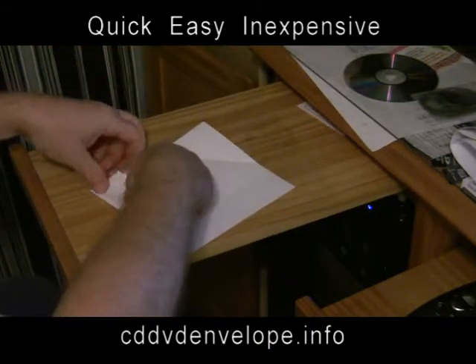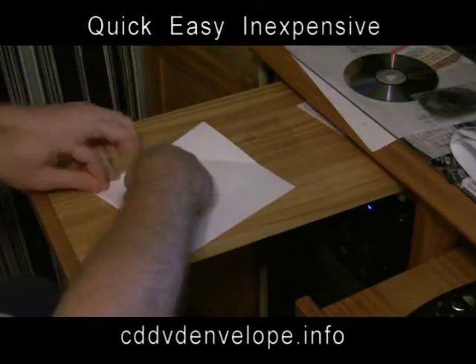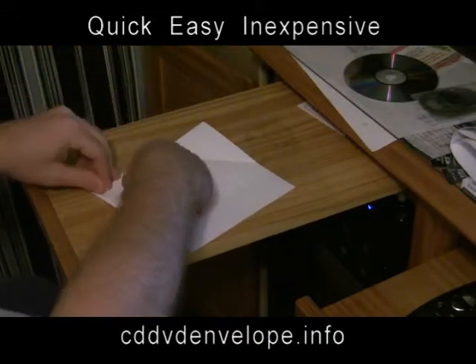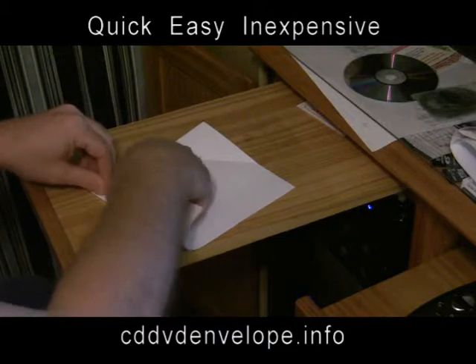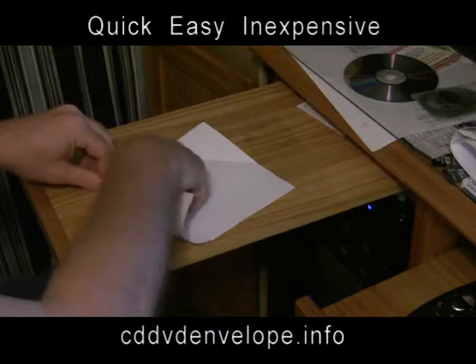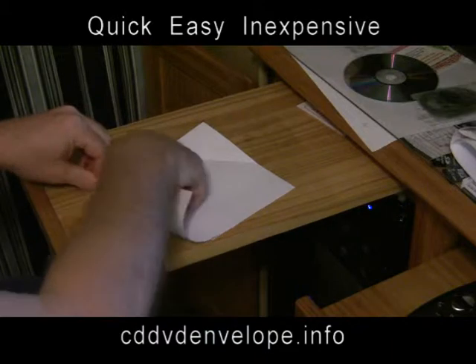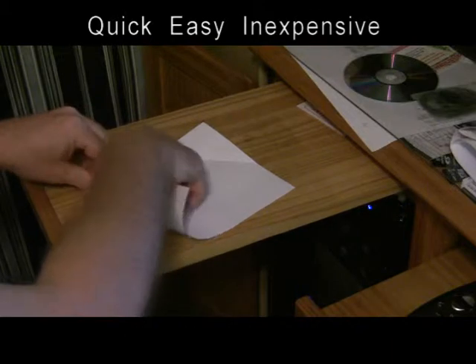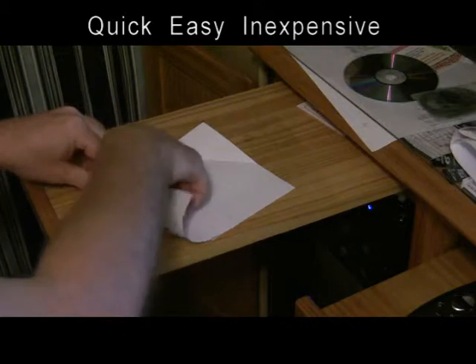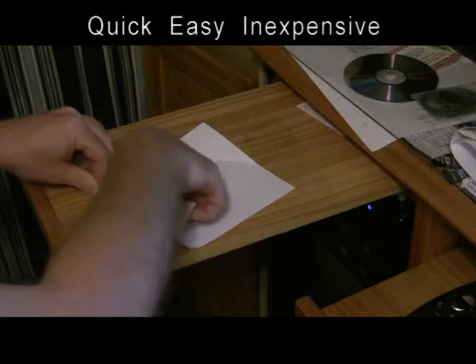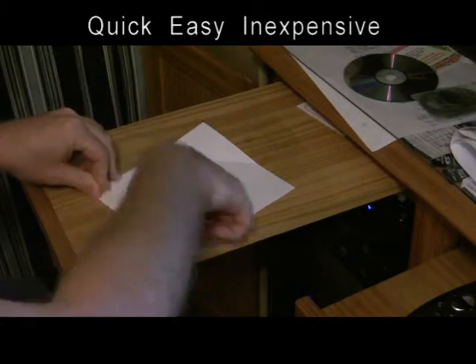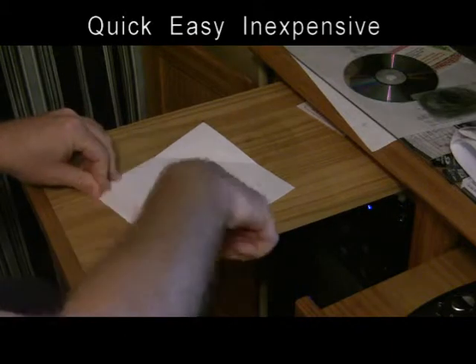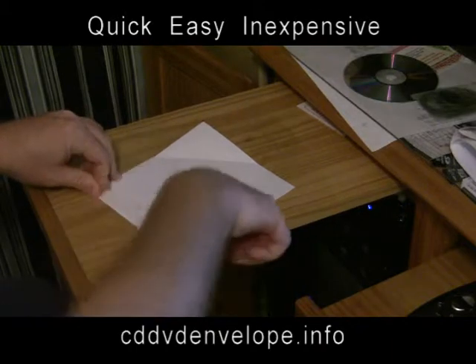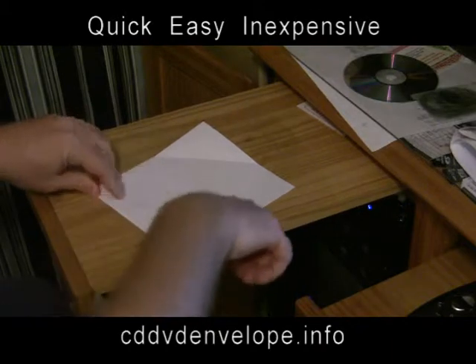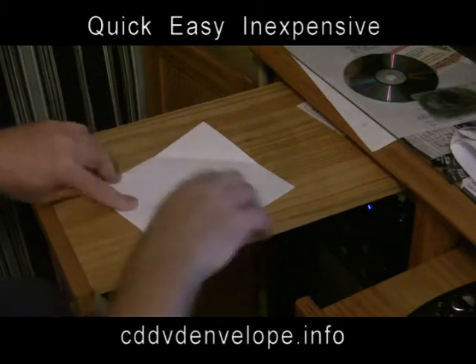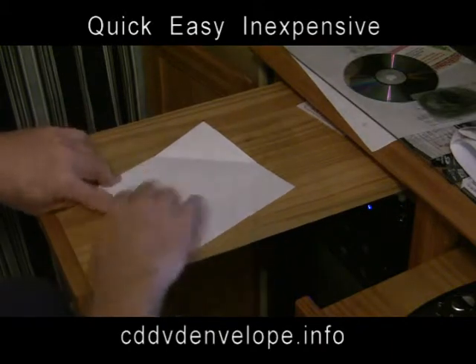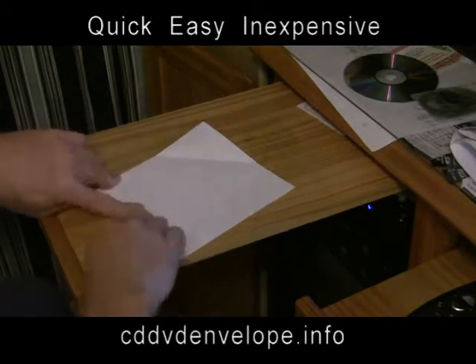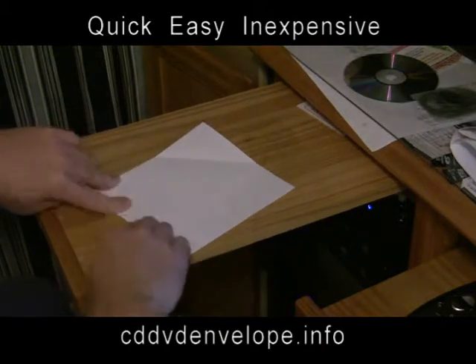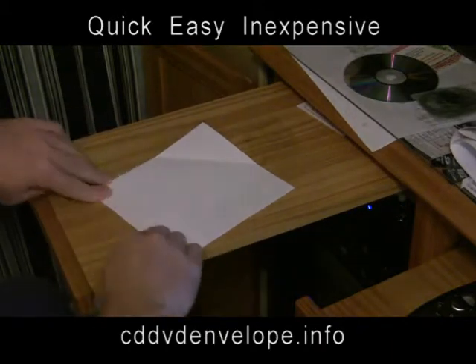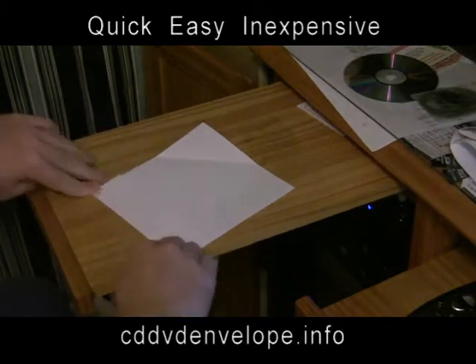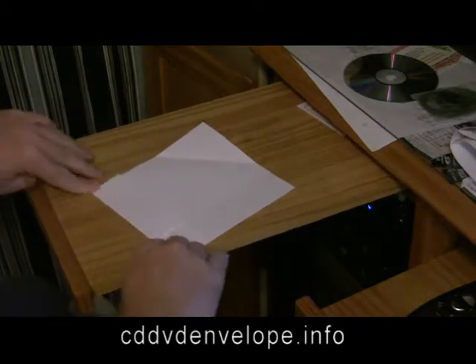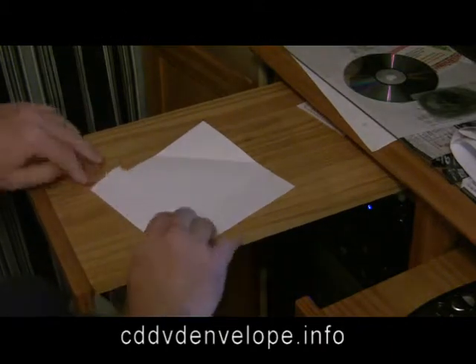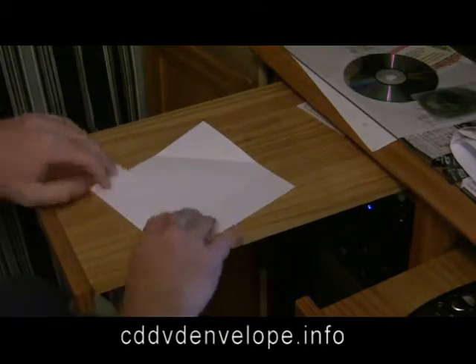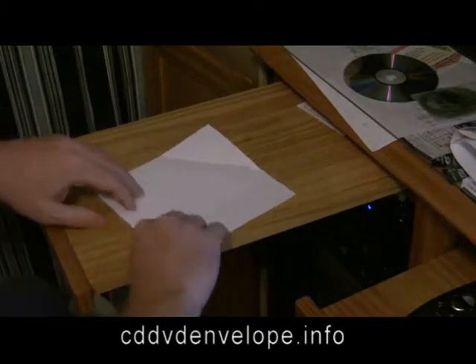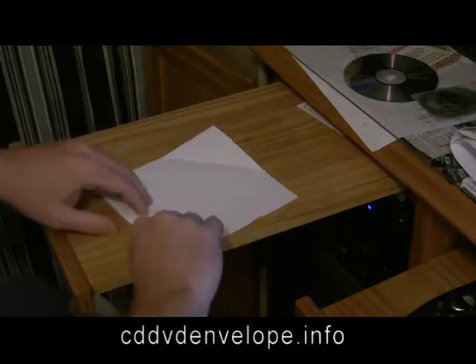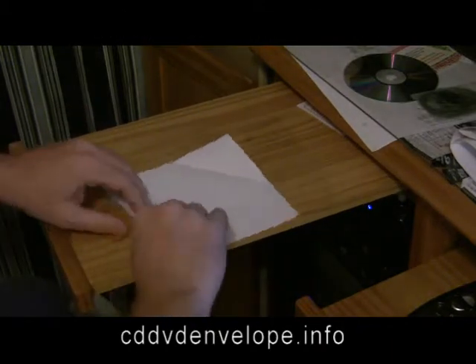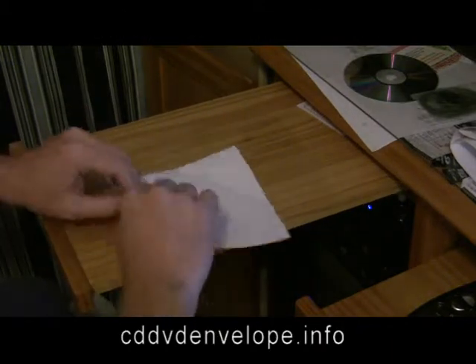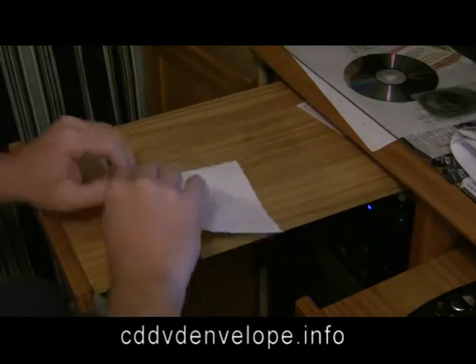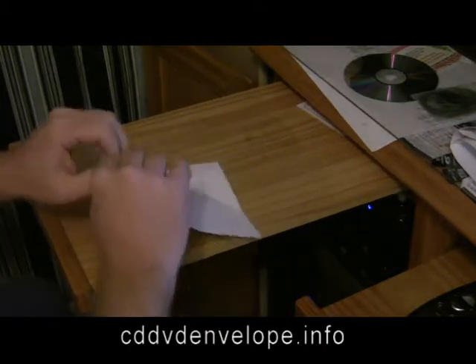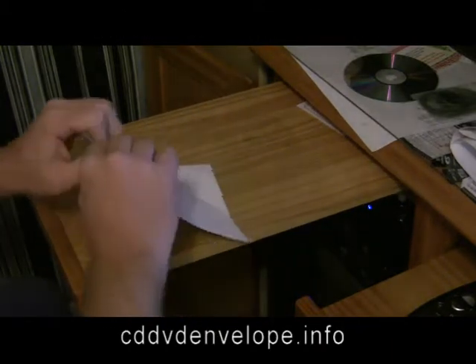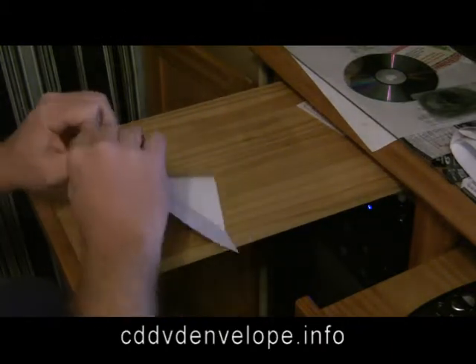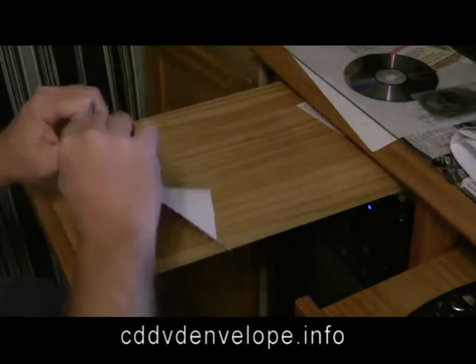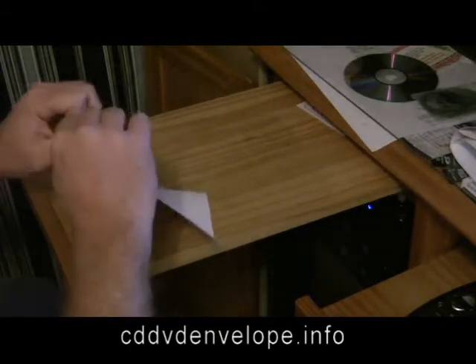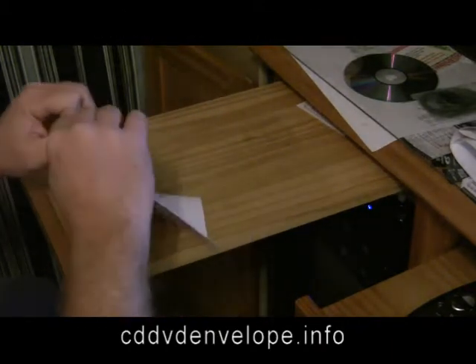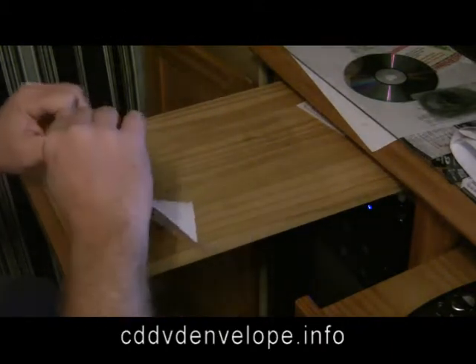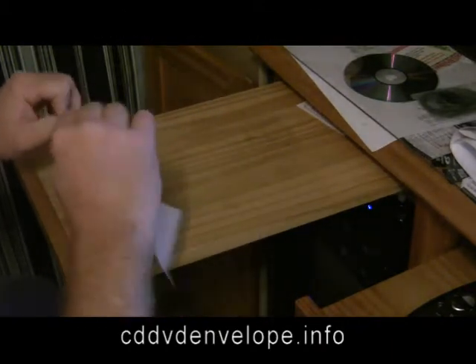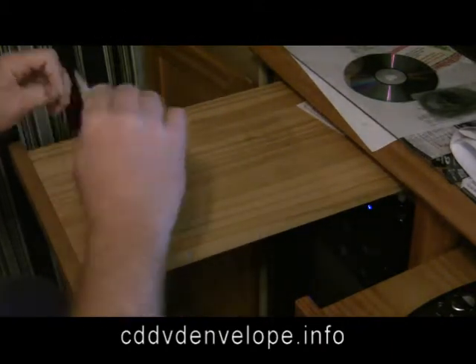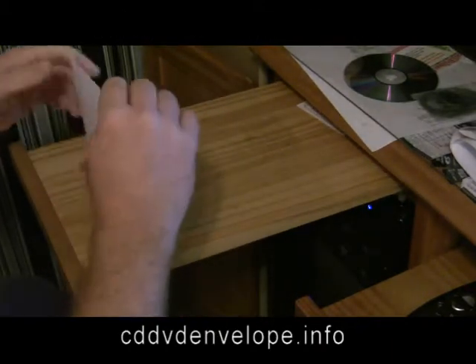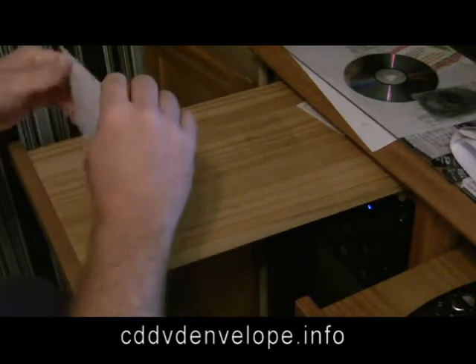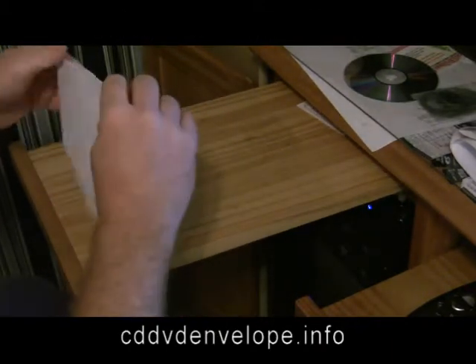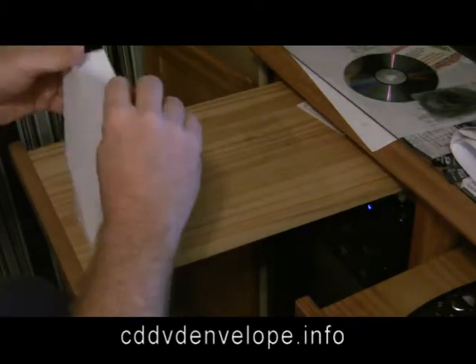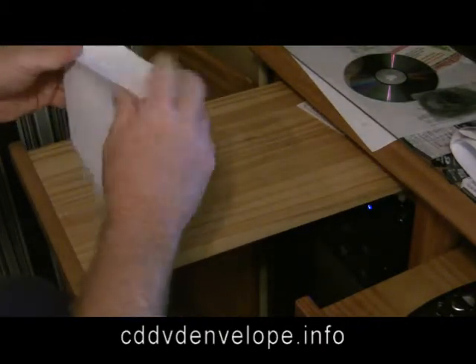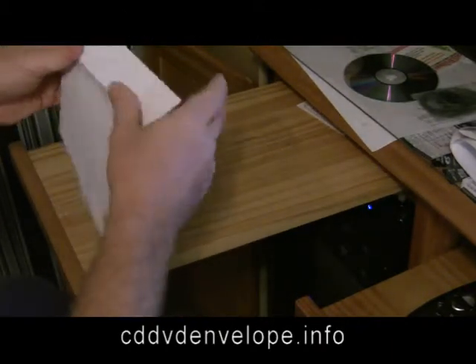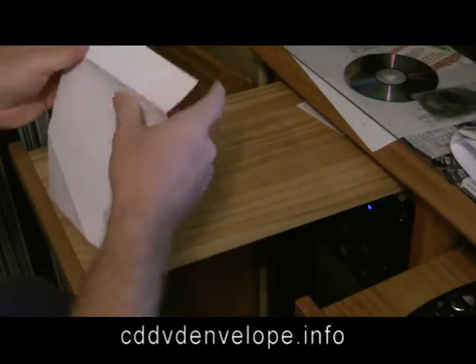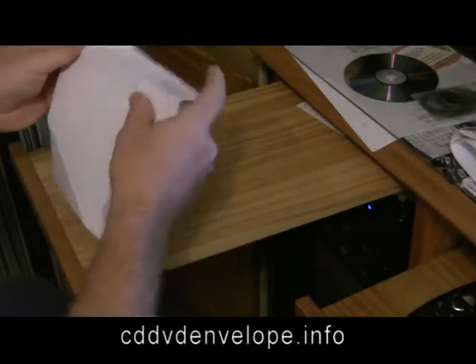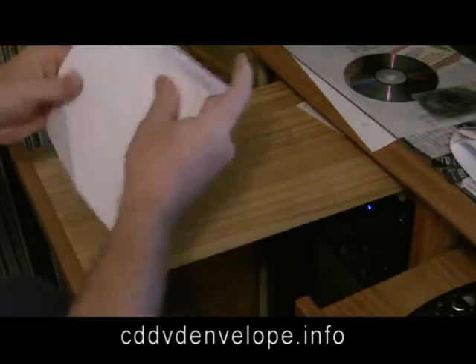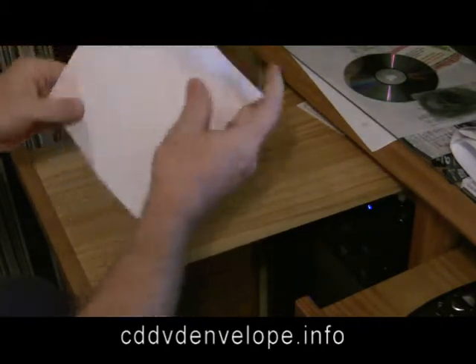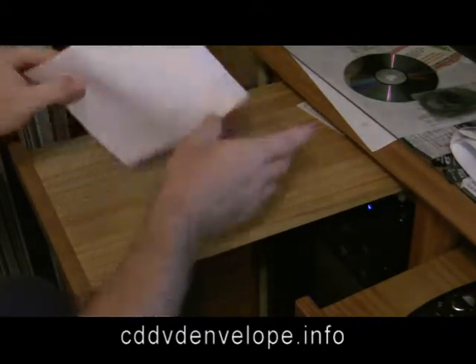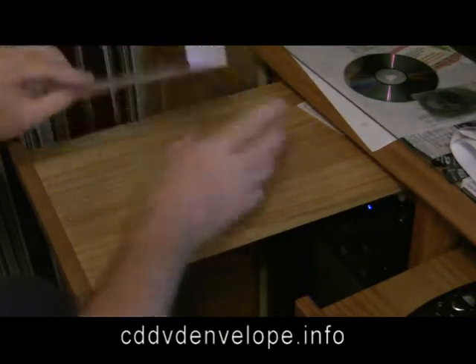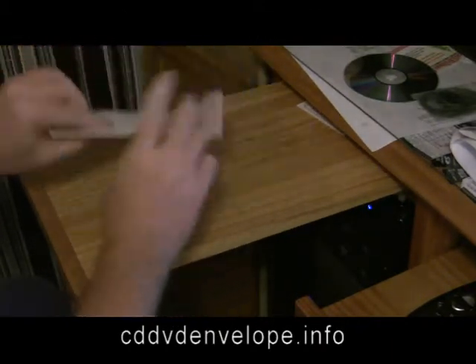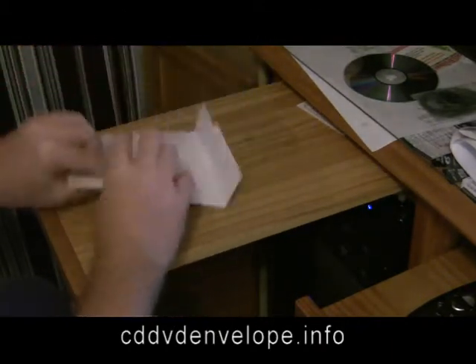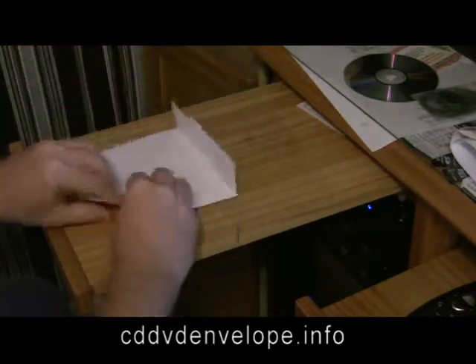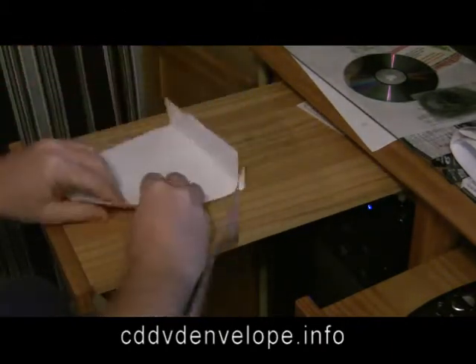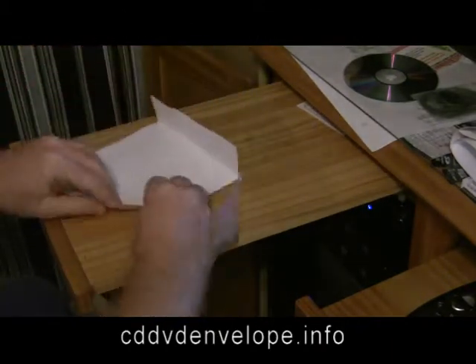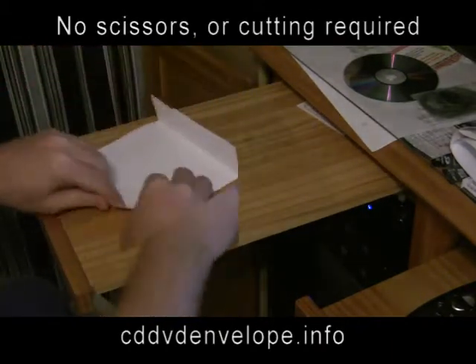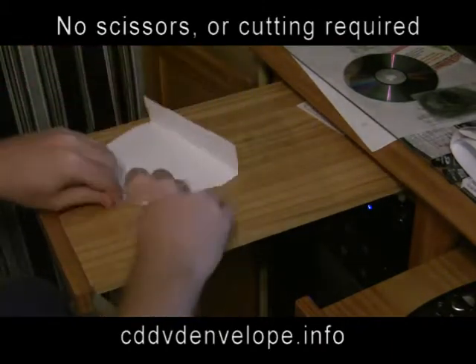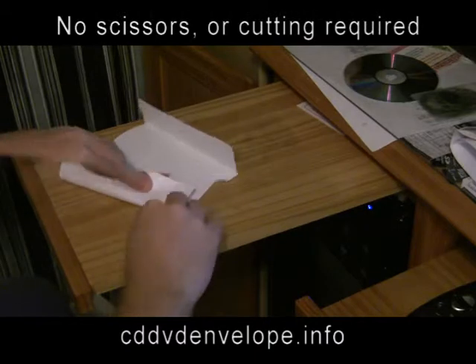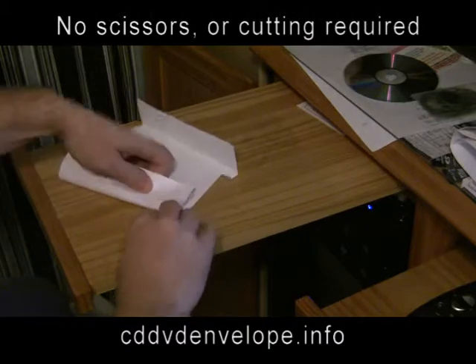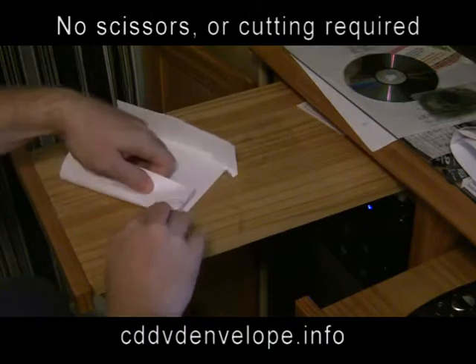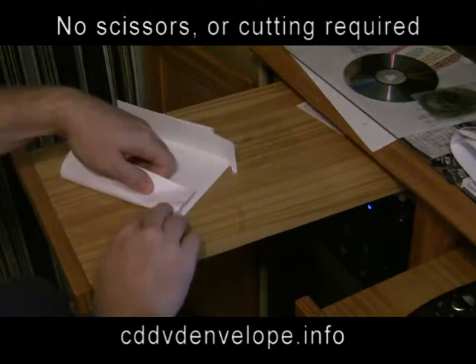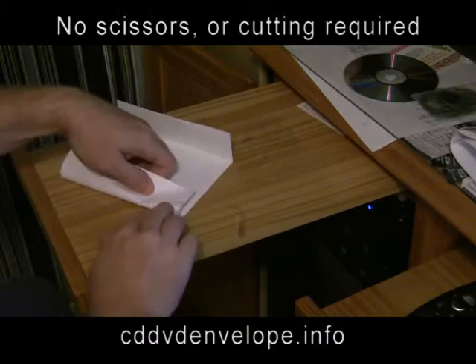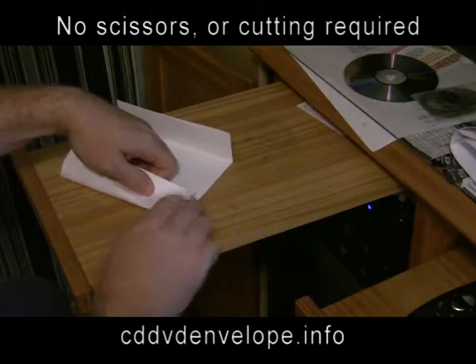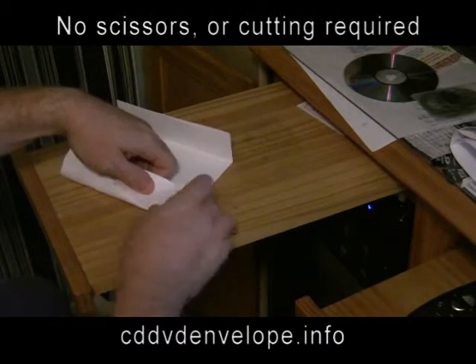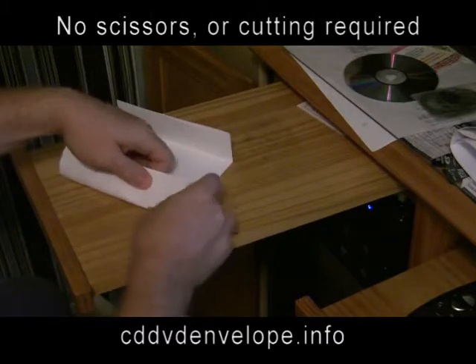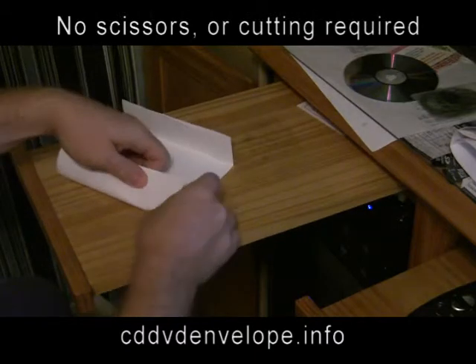Then you fold the wings of the sides in, and the back side over, and then inside the envelope.